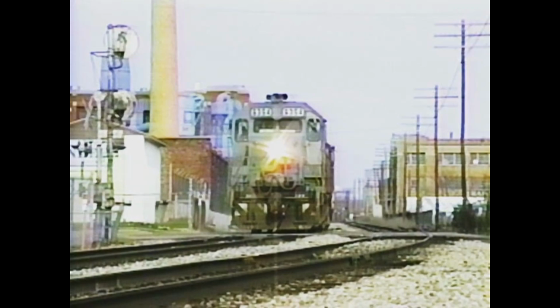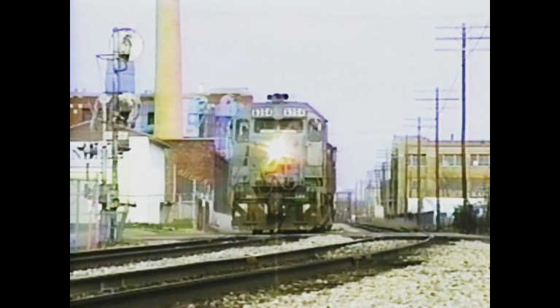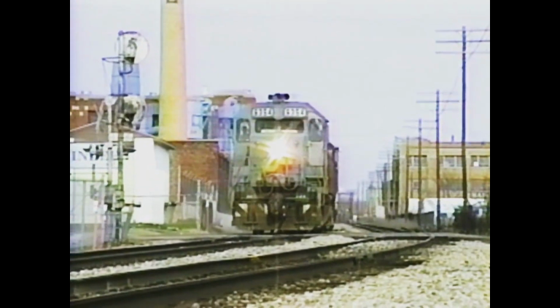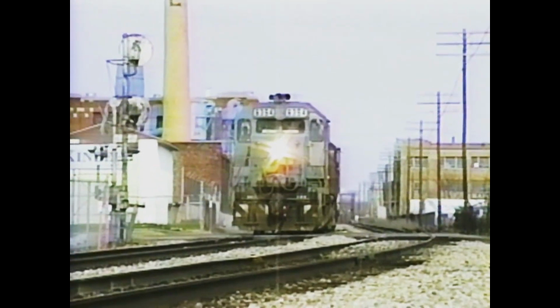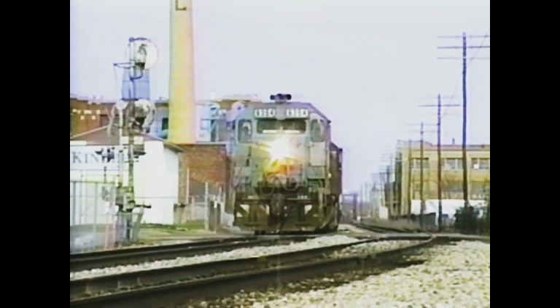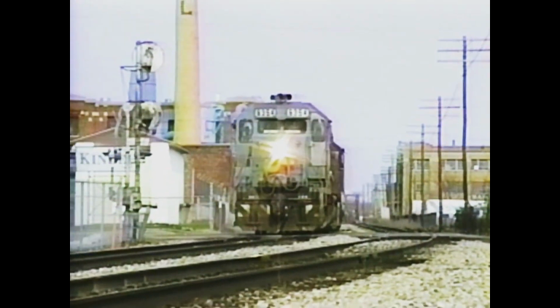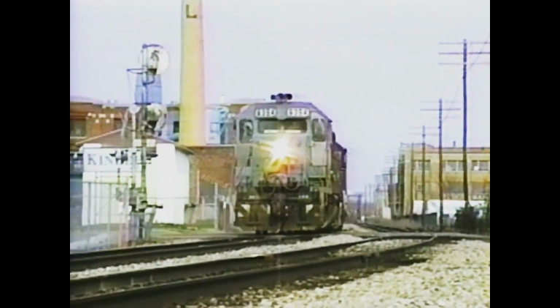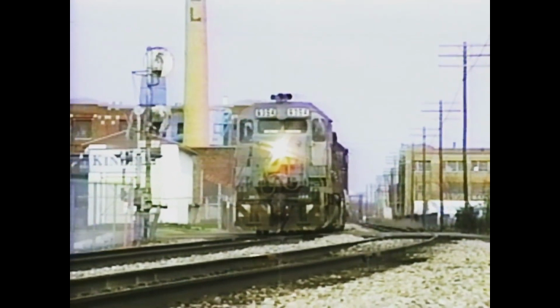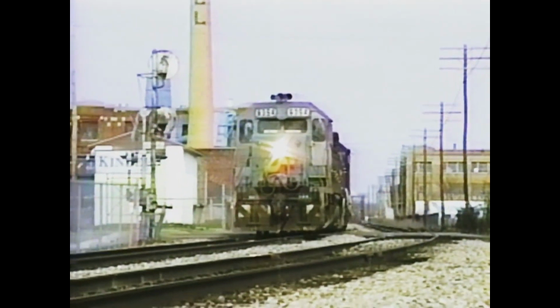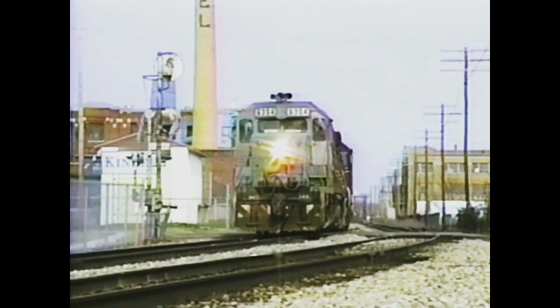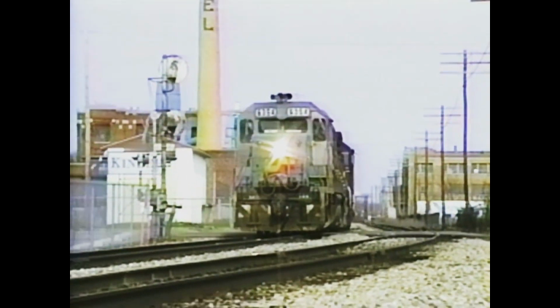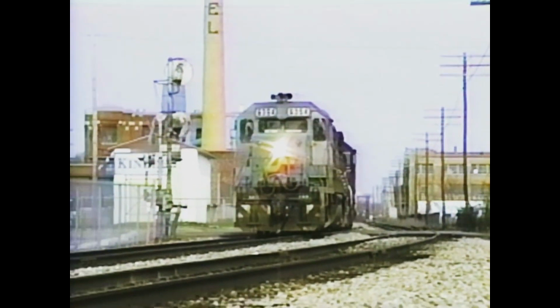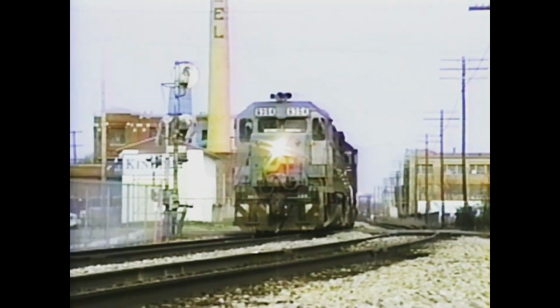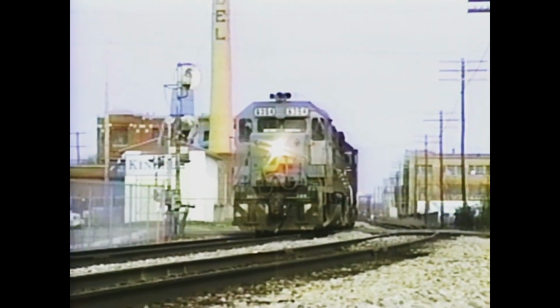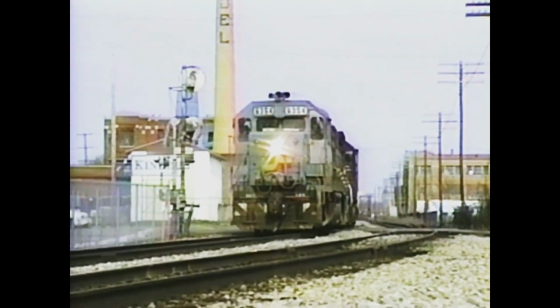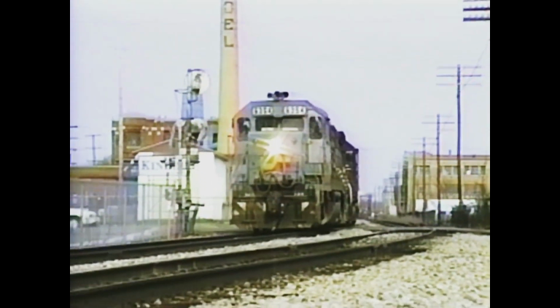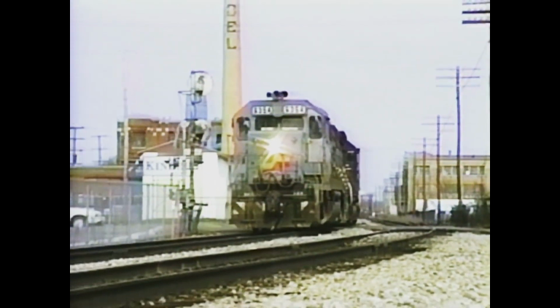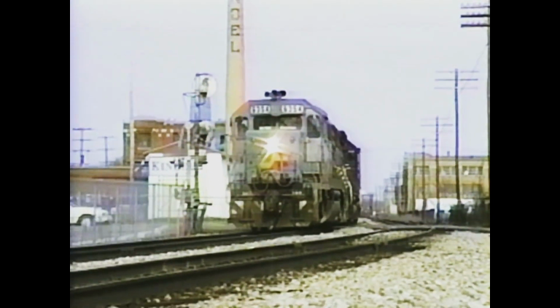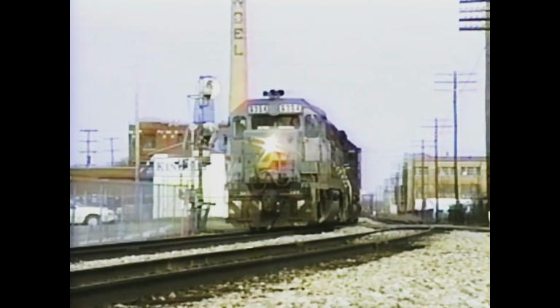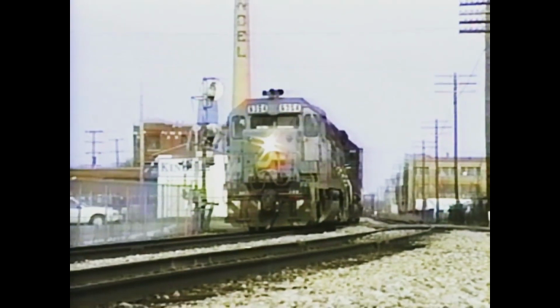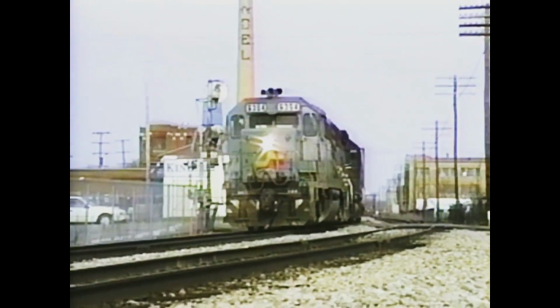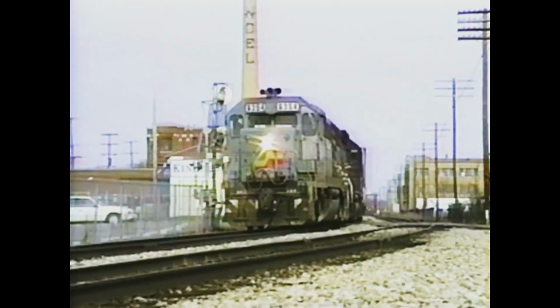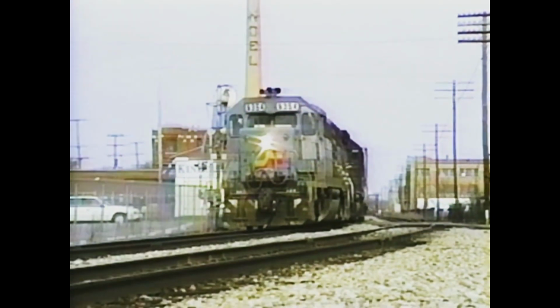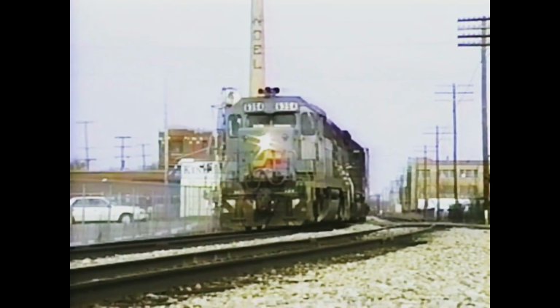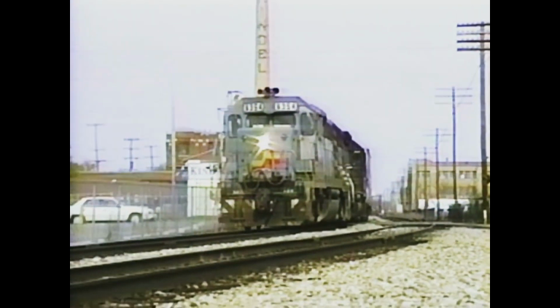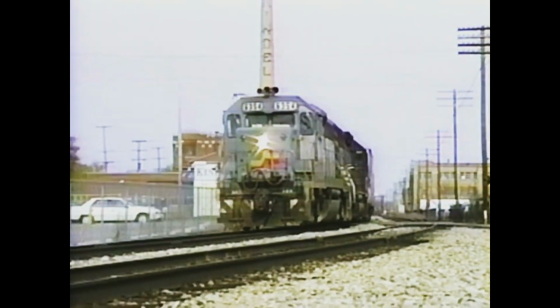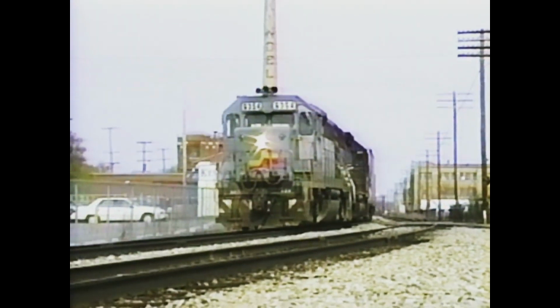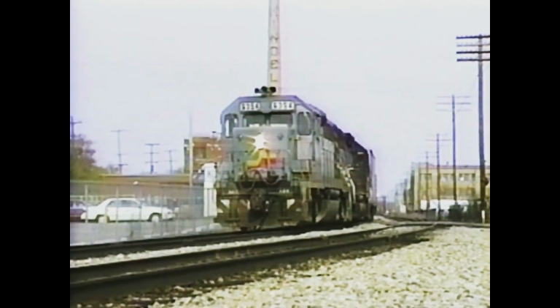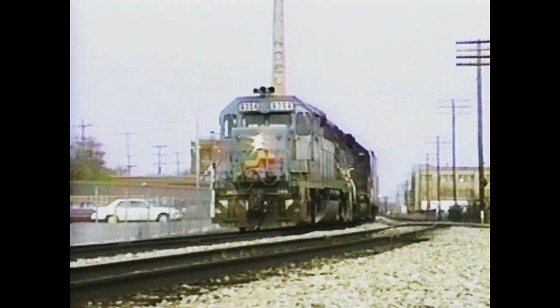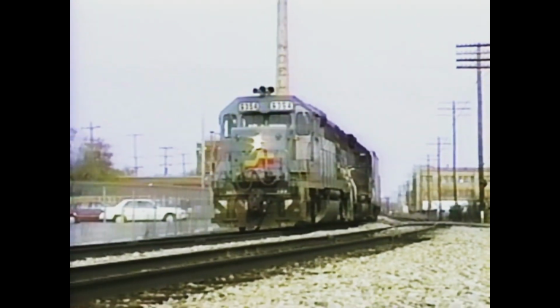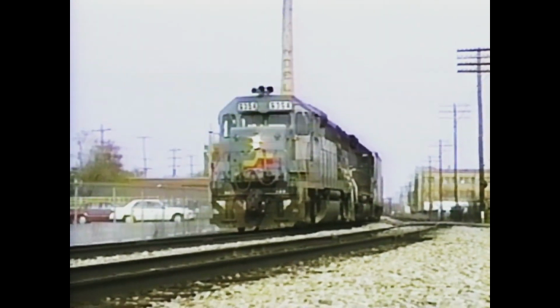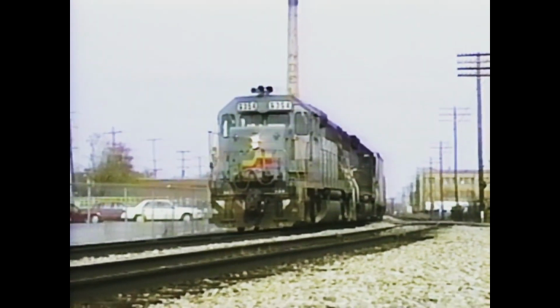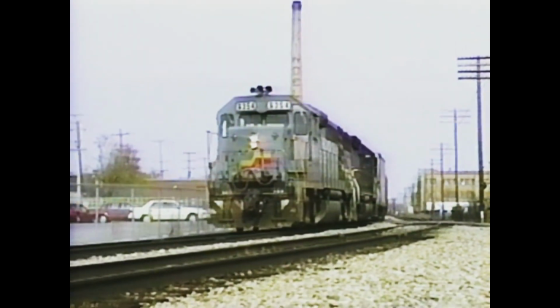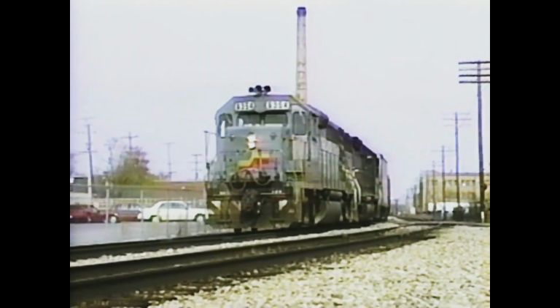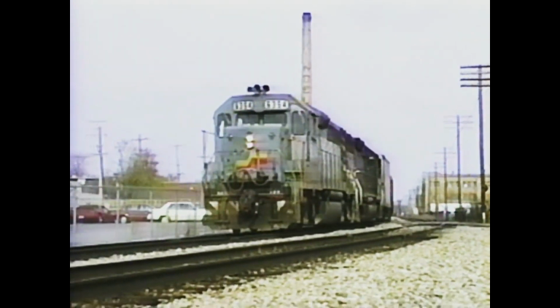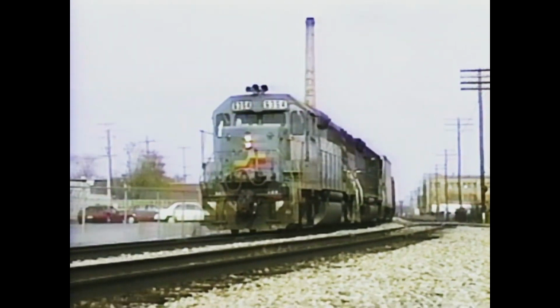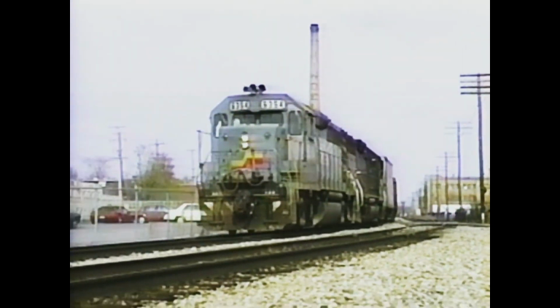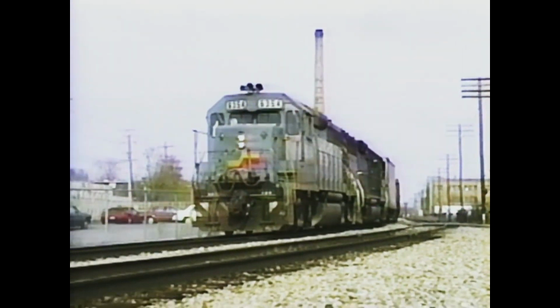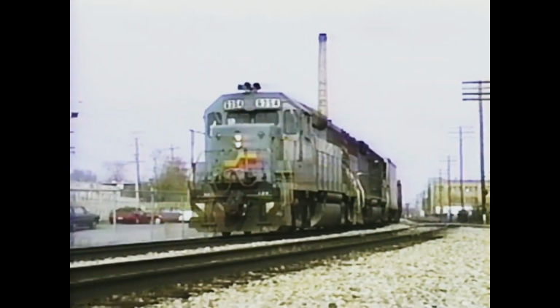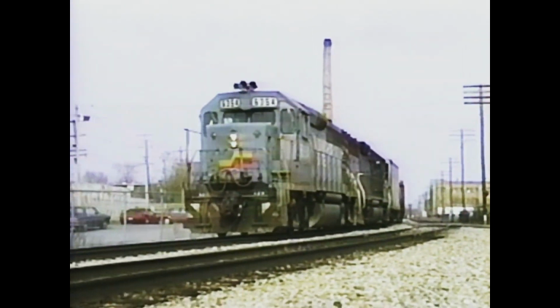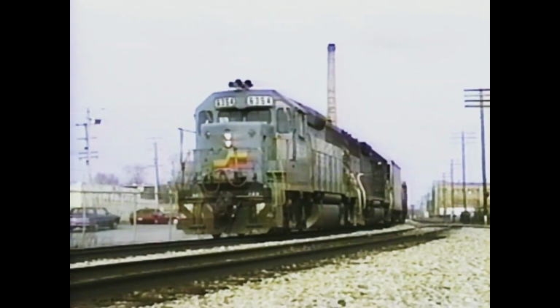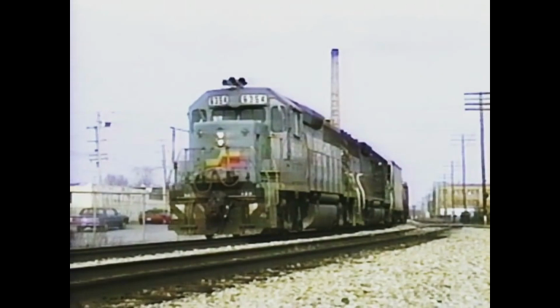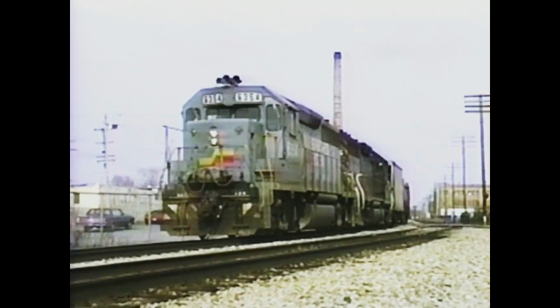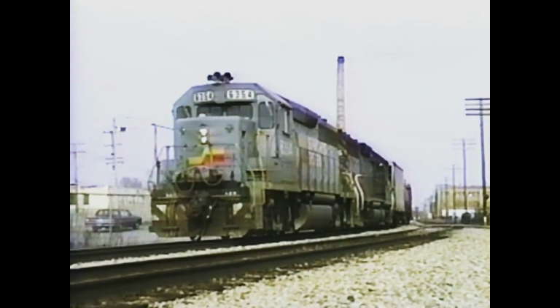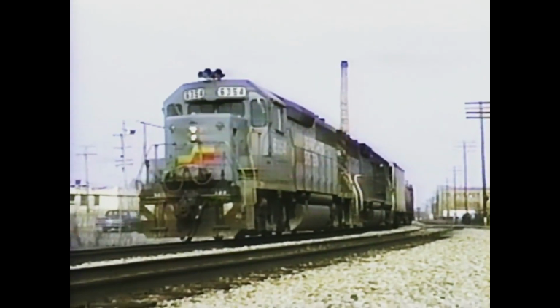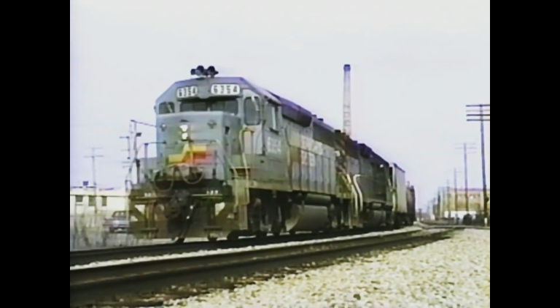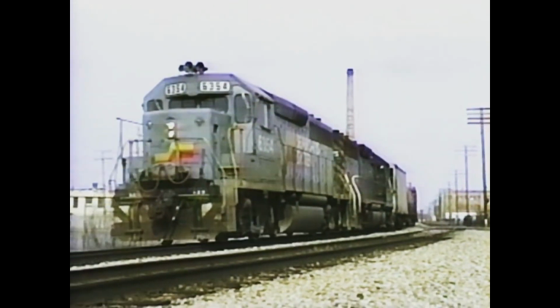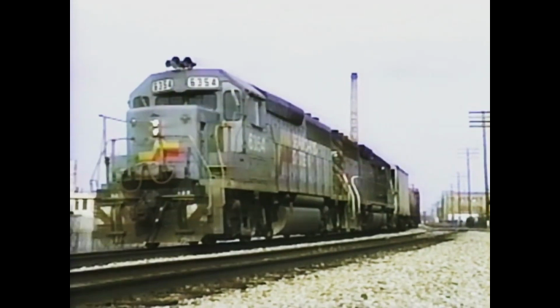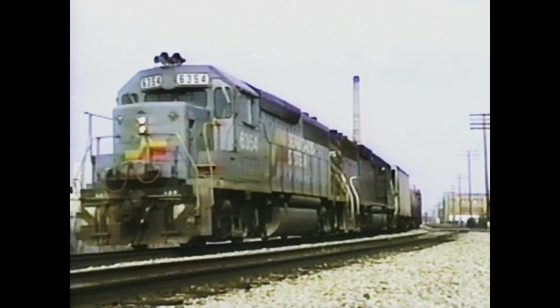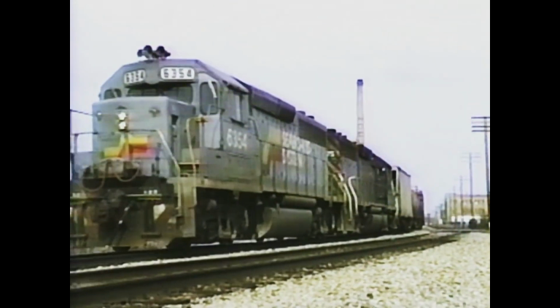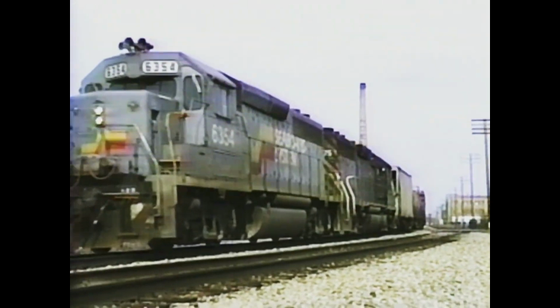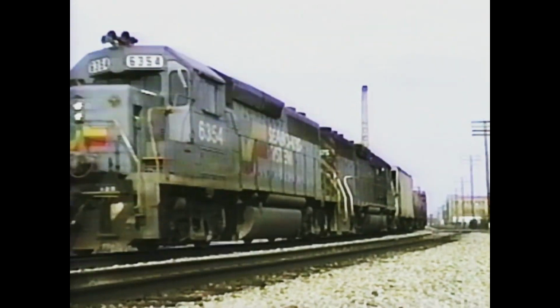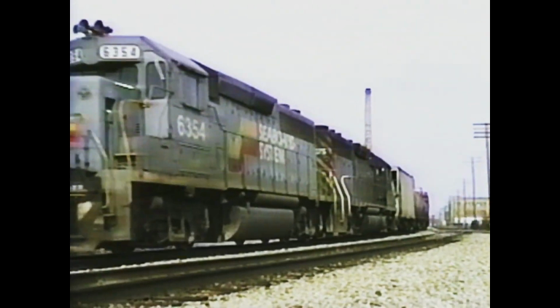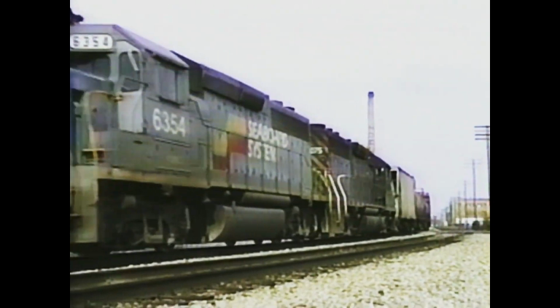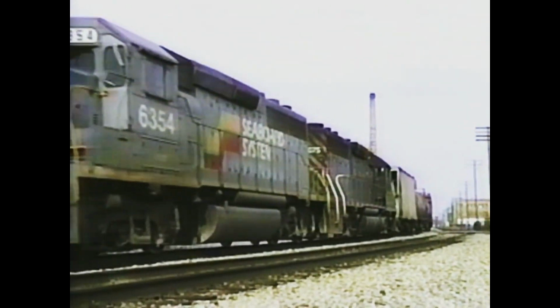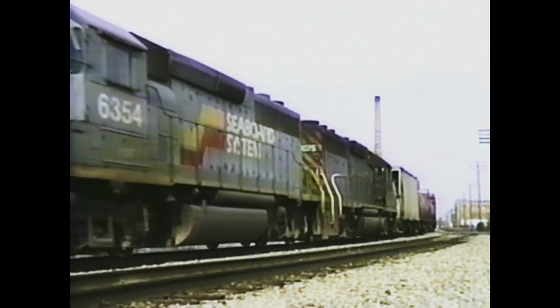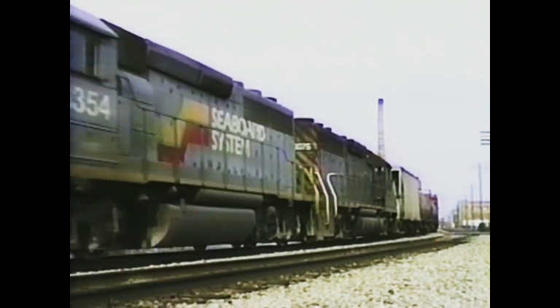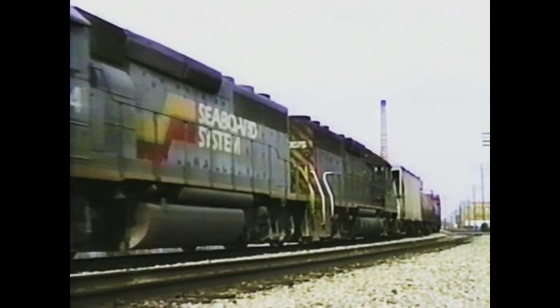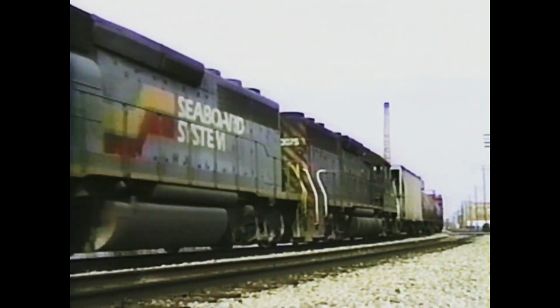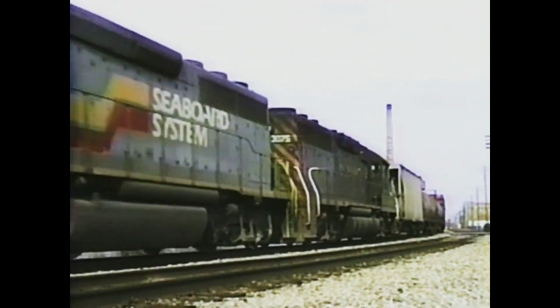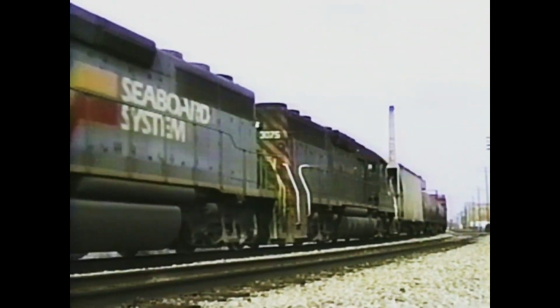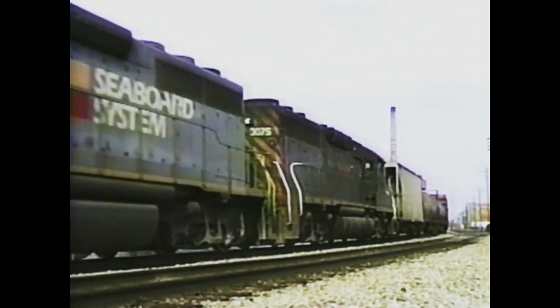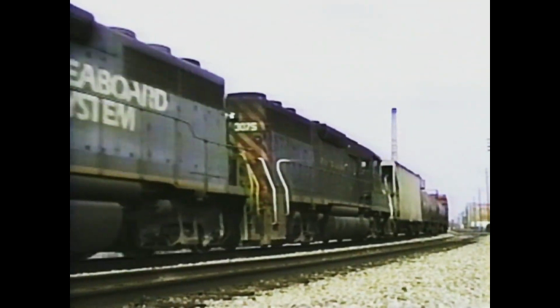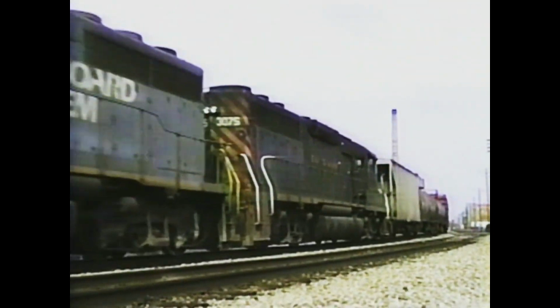Train 327 curves through Grand Rapids with a Rio Grande GP40 number 3075 running off horsepower hours.